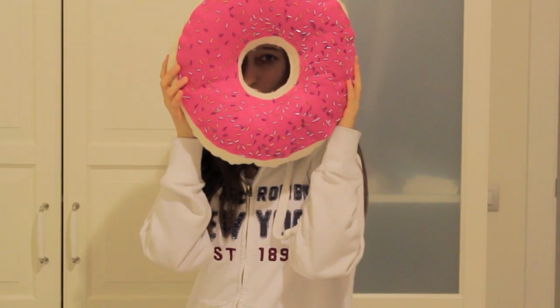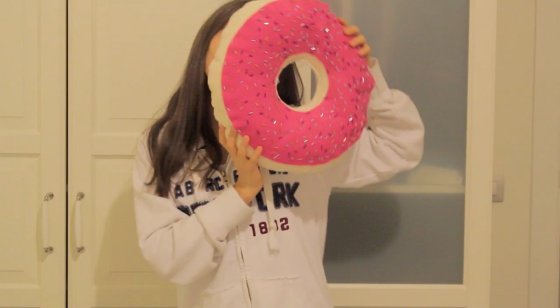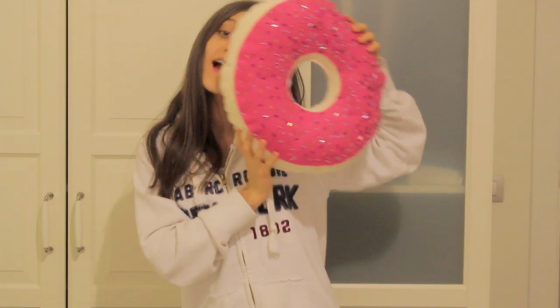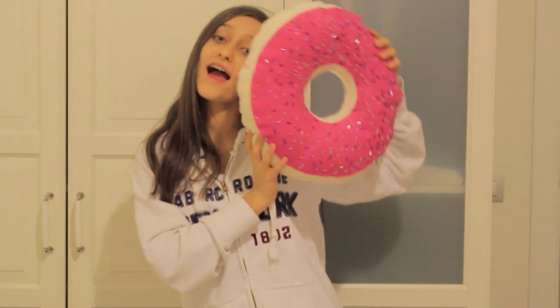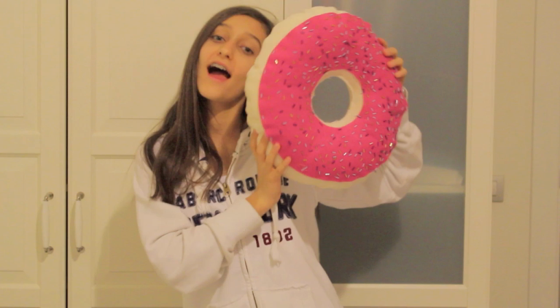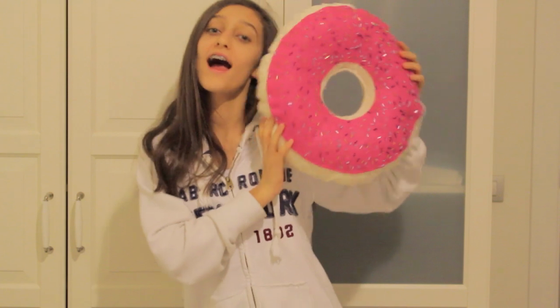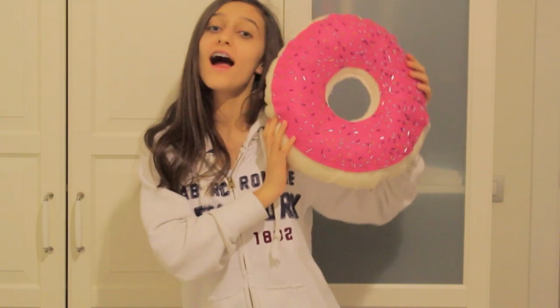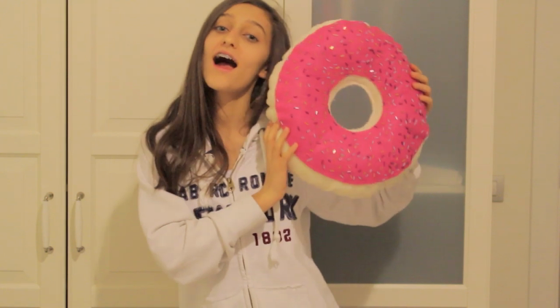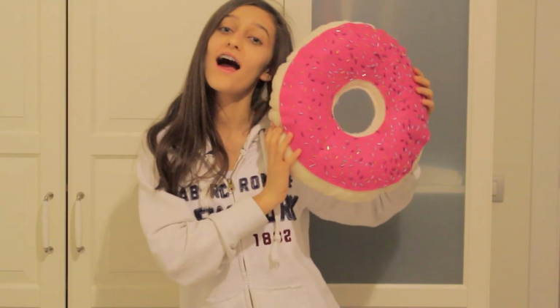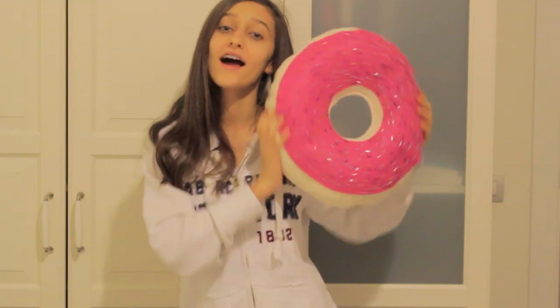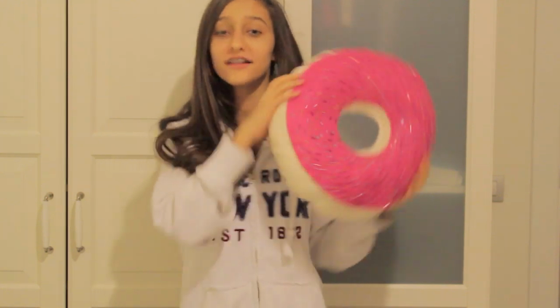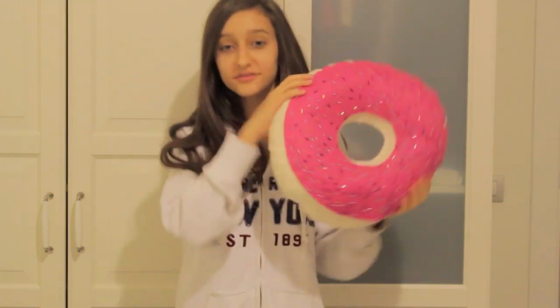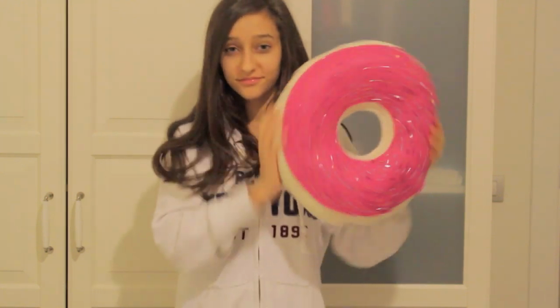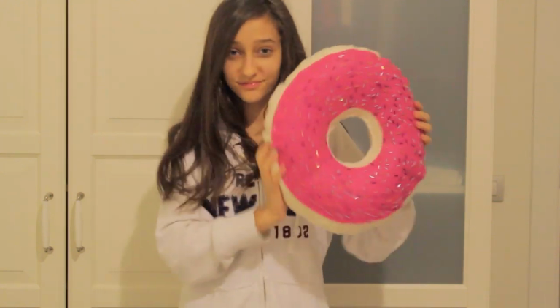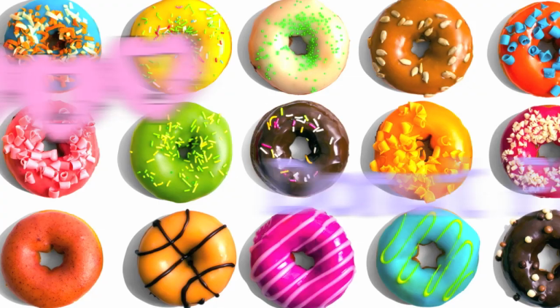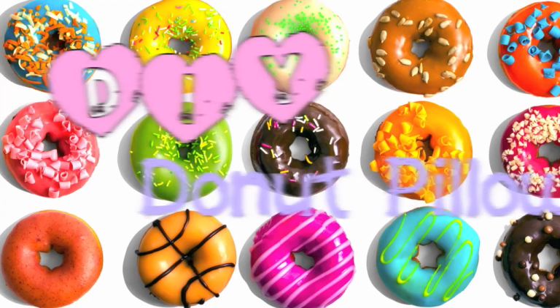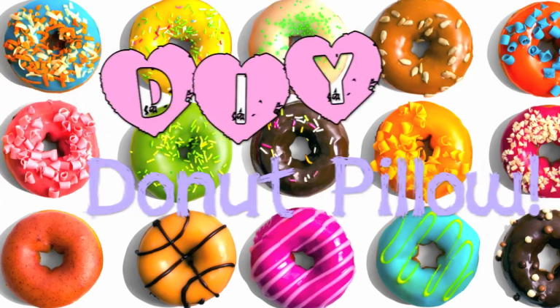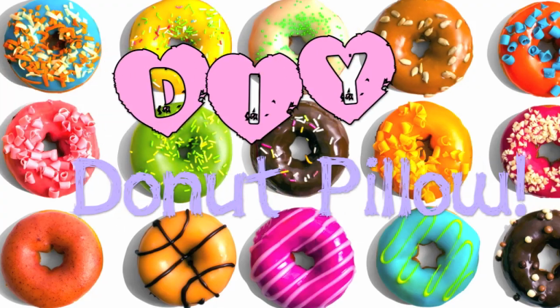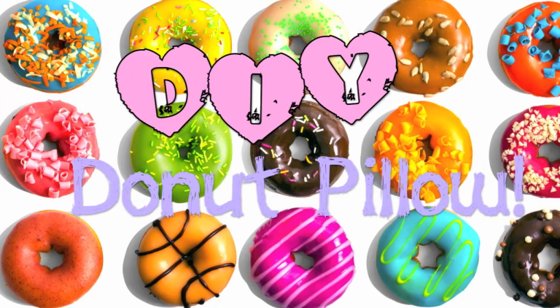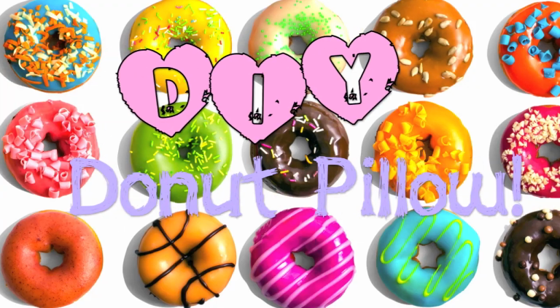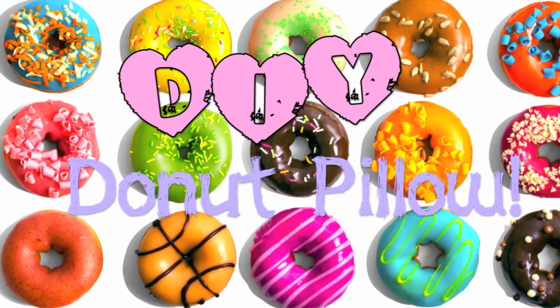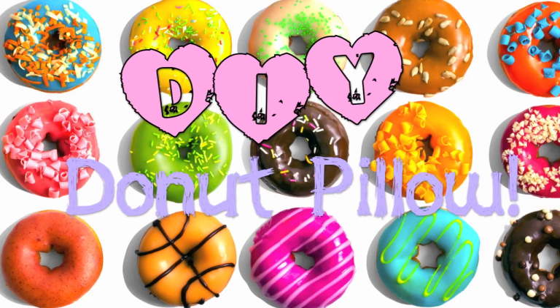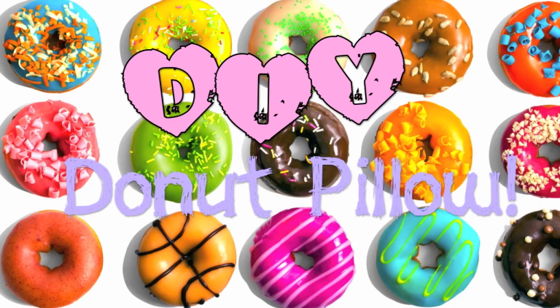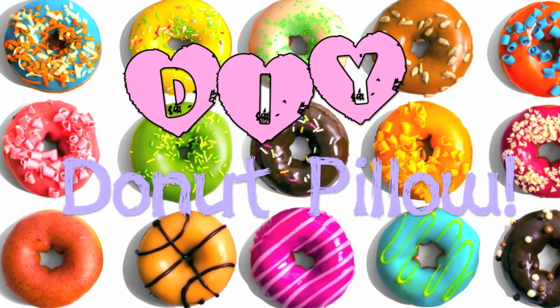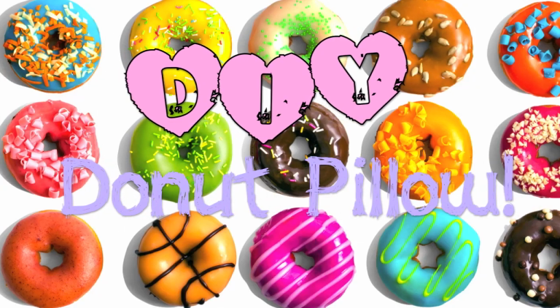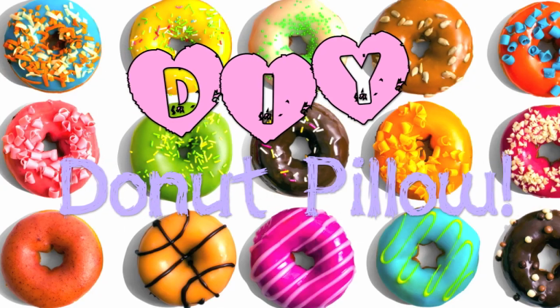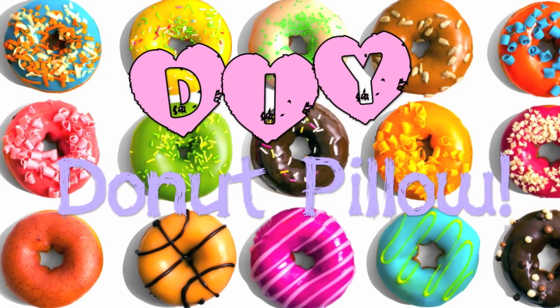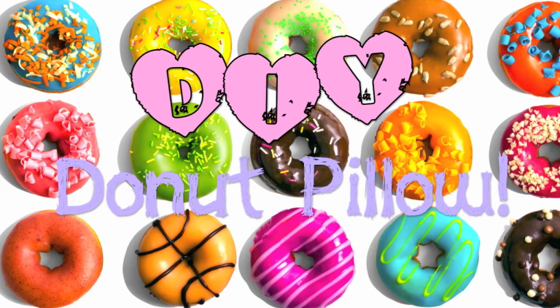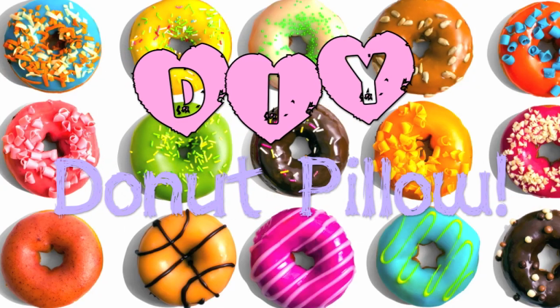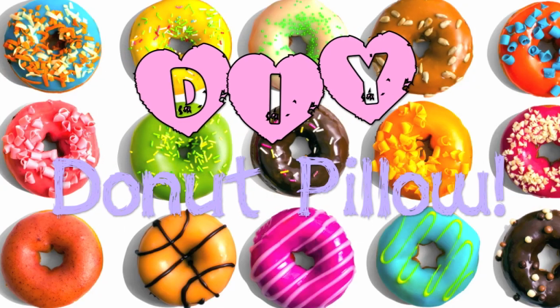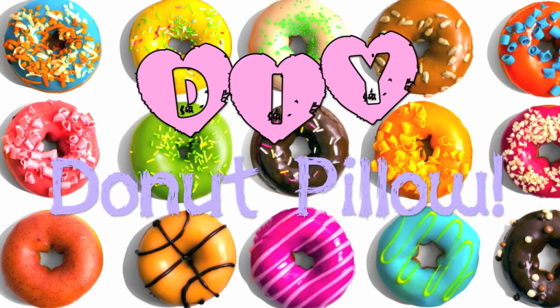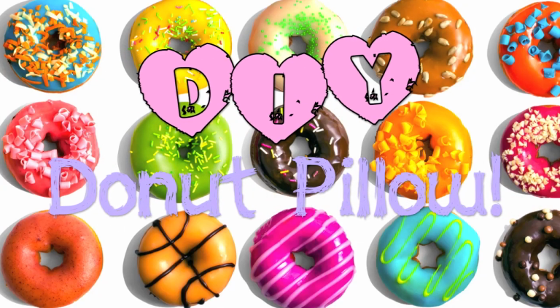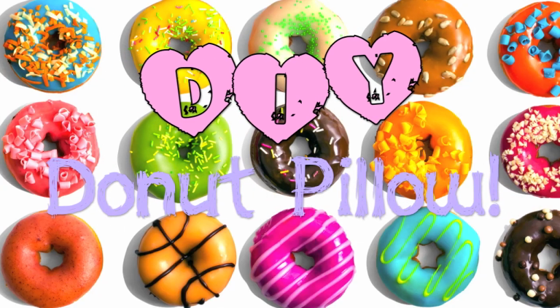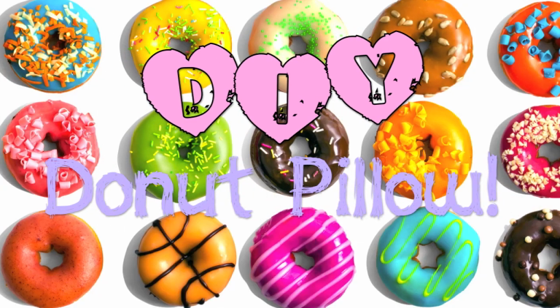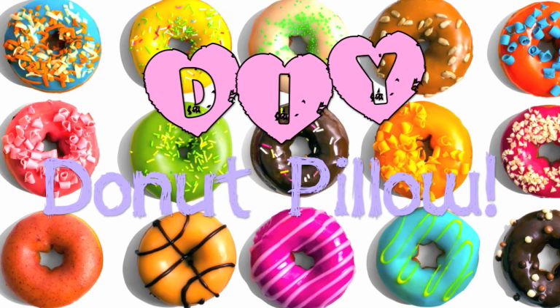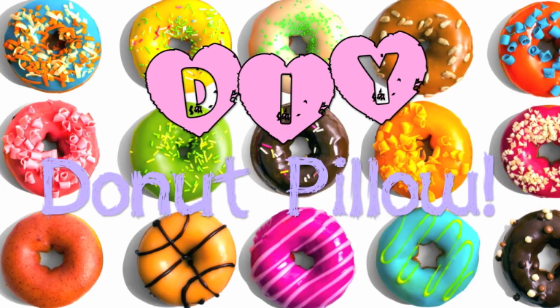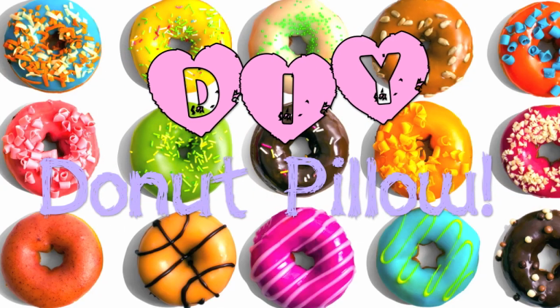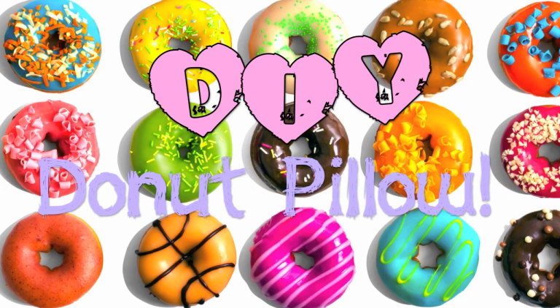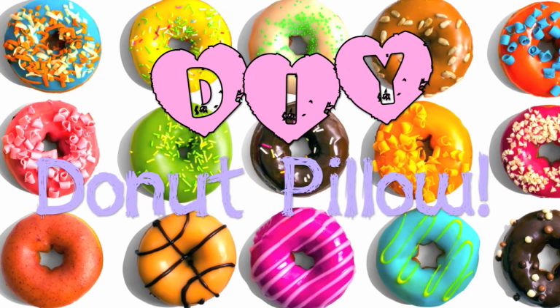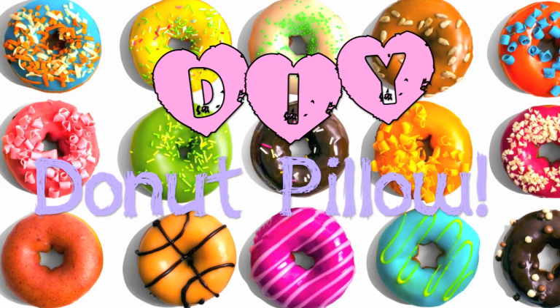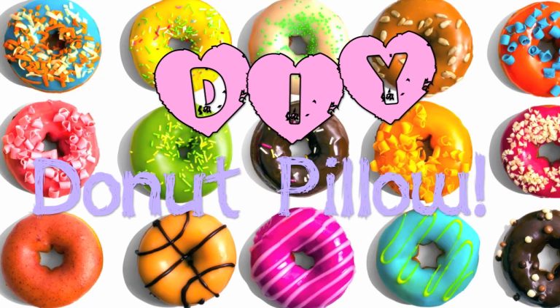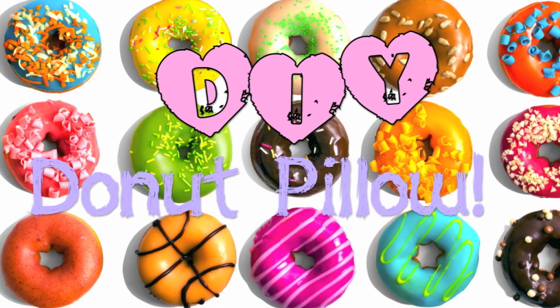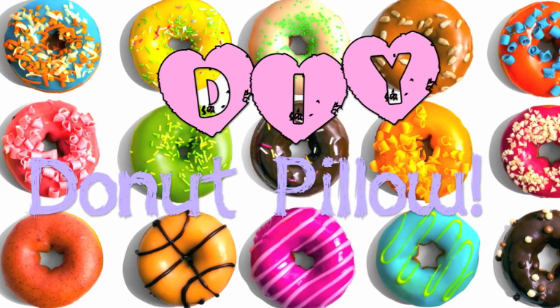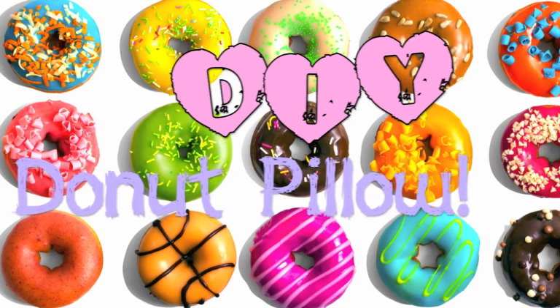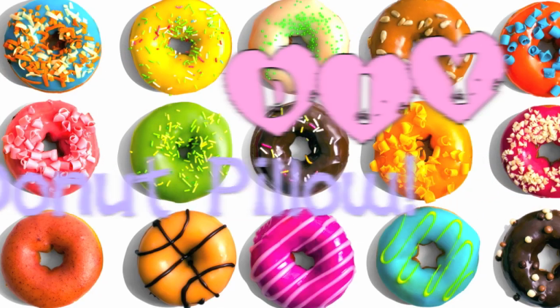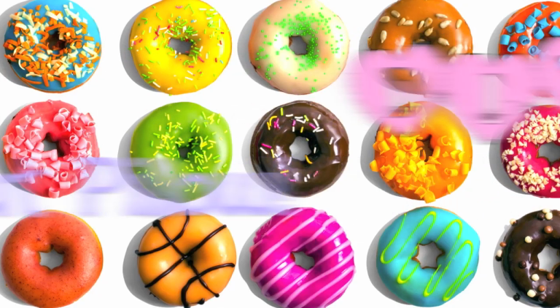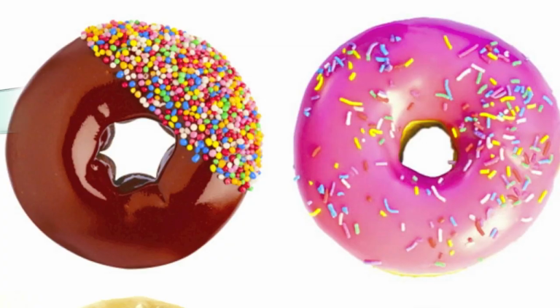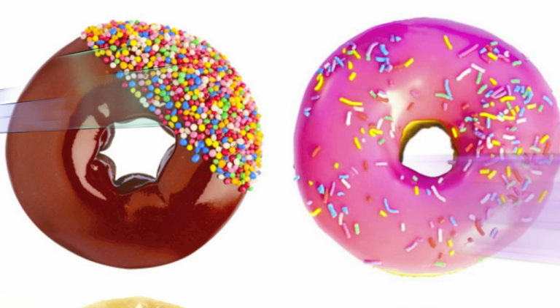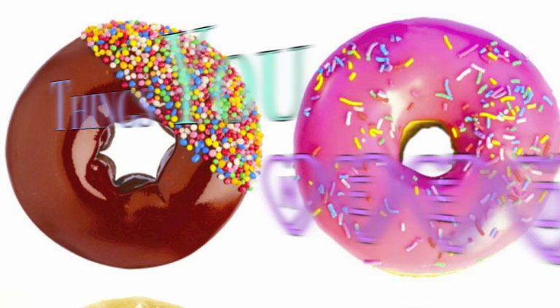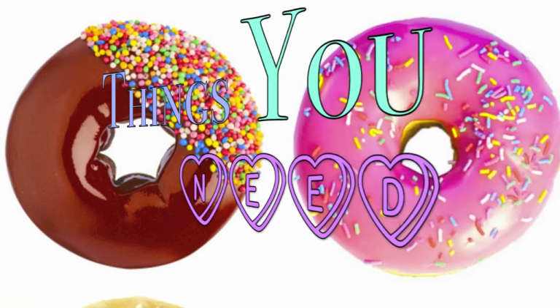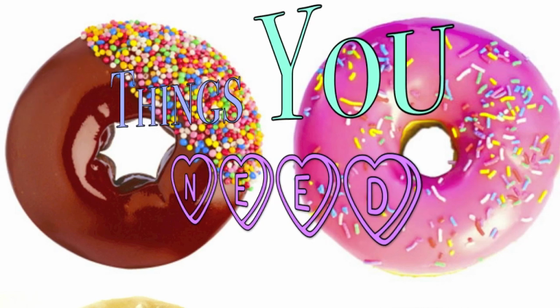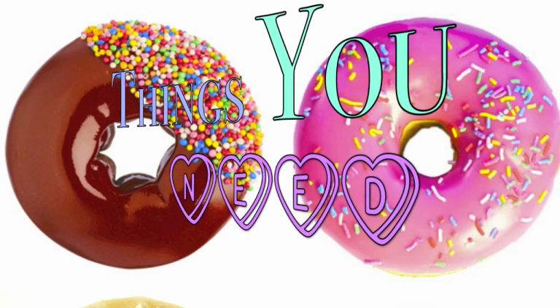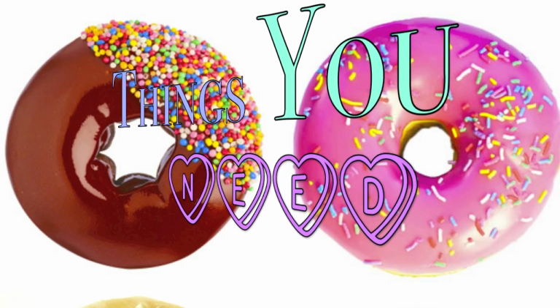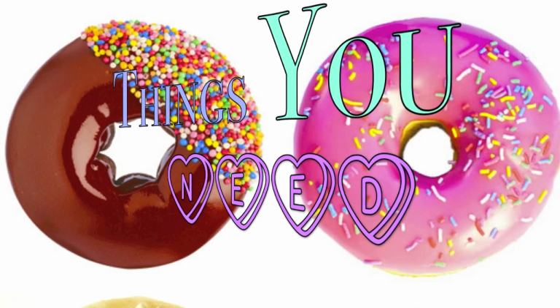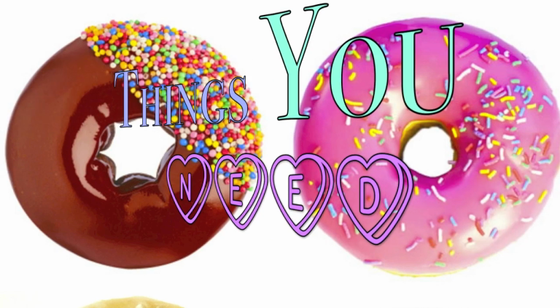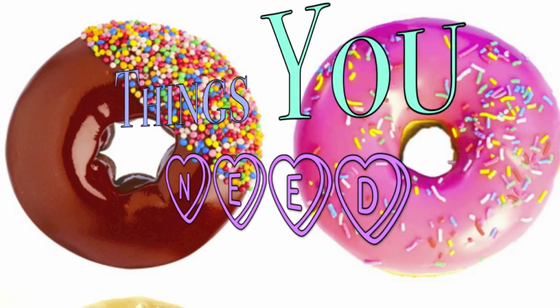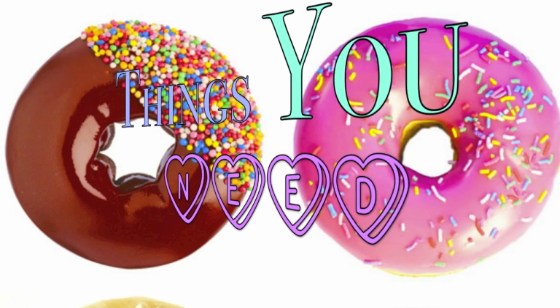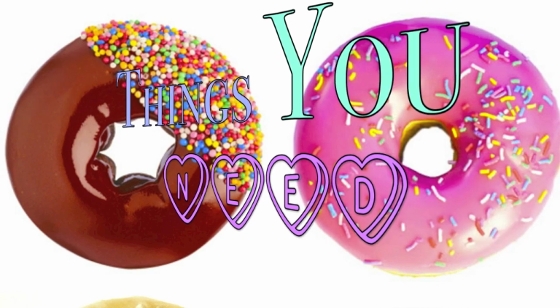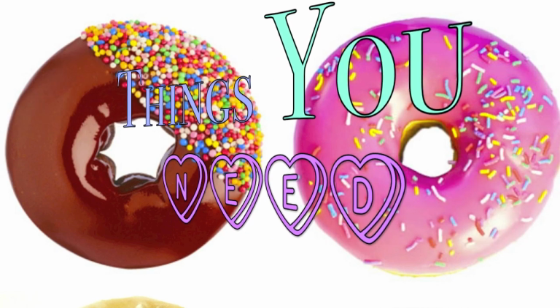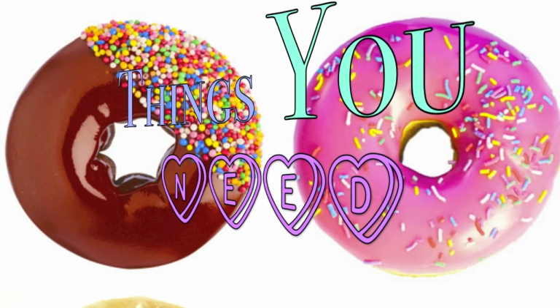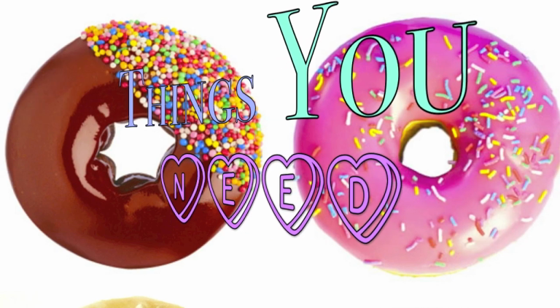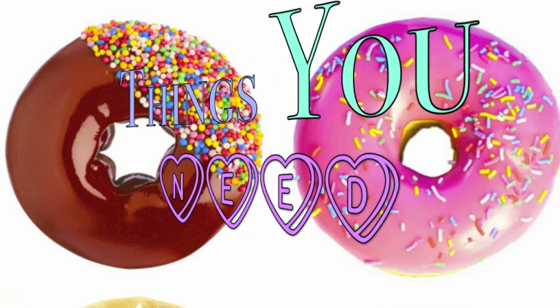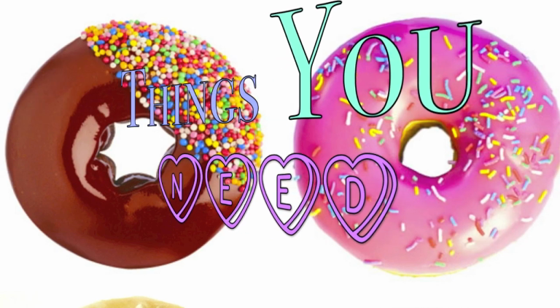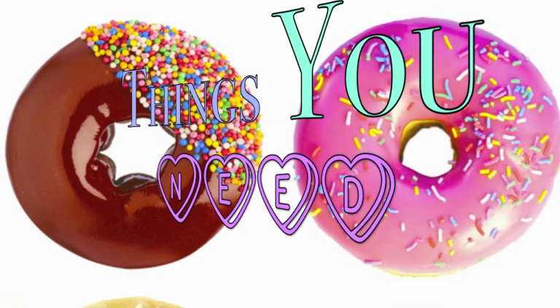Hey guys, it's Haley here and today I'm going to be teaching you how to make your very own DIY donut pillow. Here are the things that you're going to be needing.